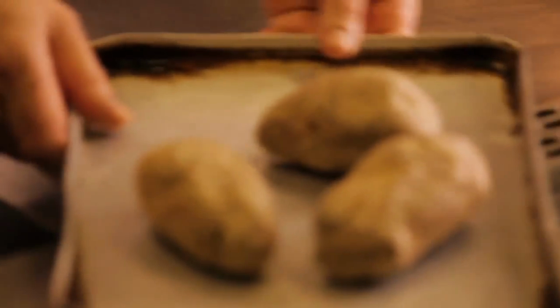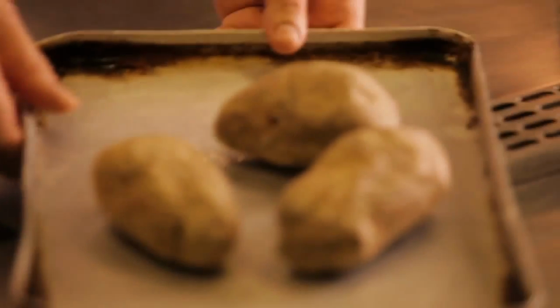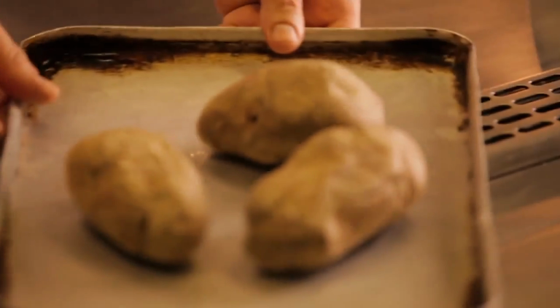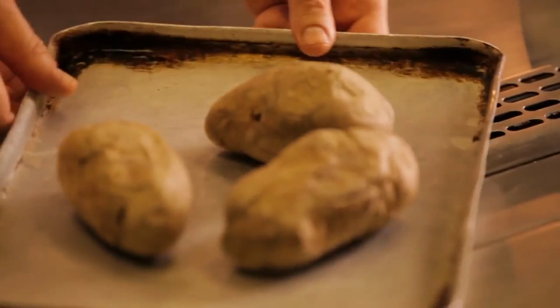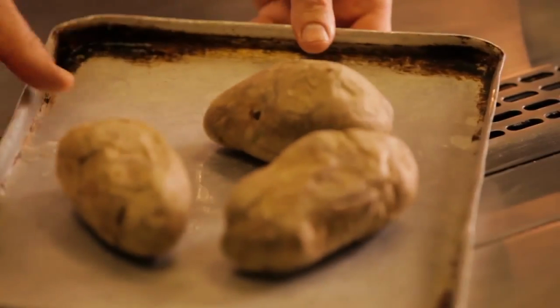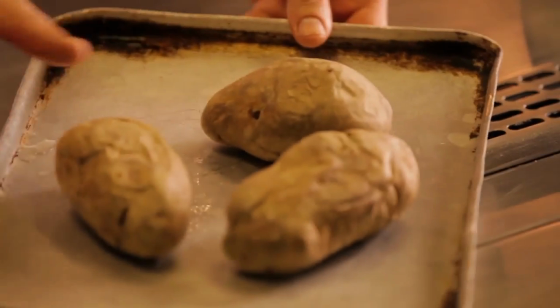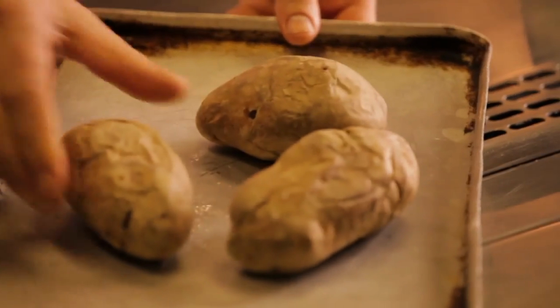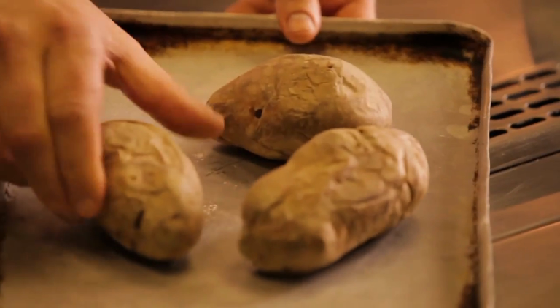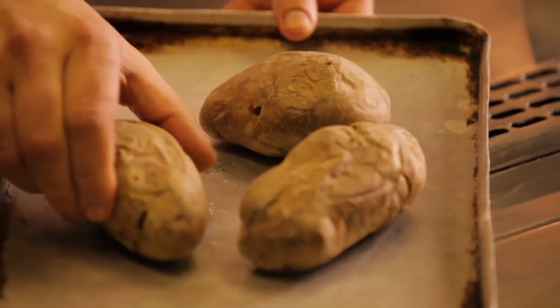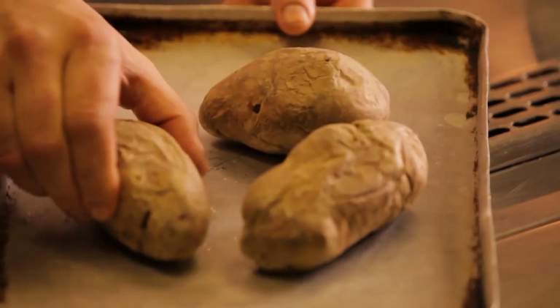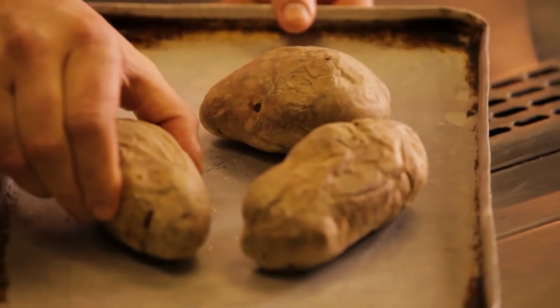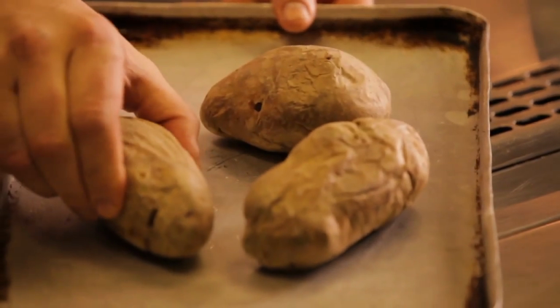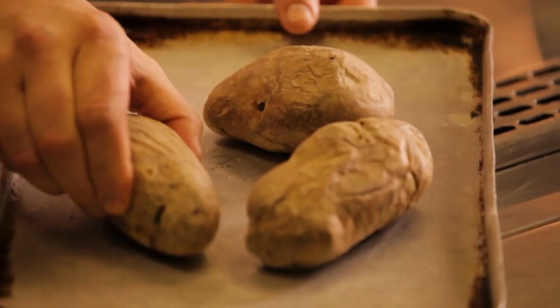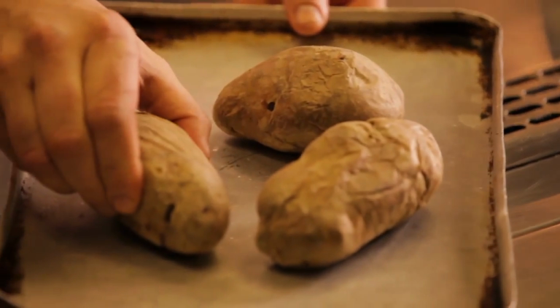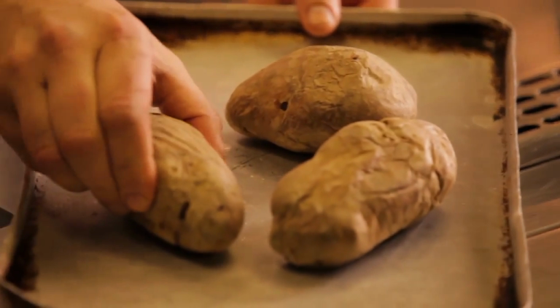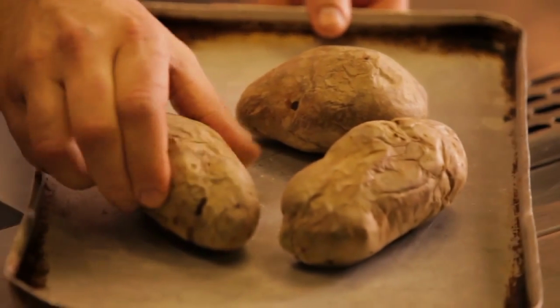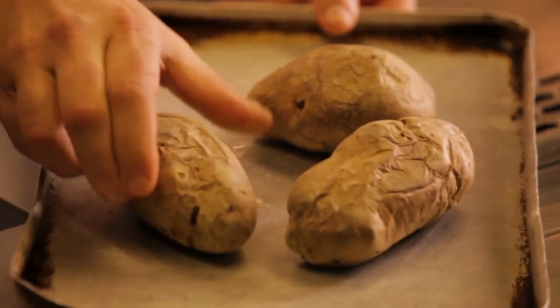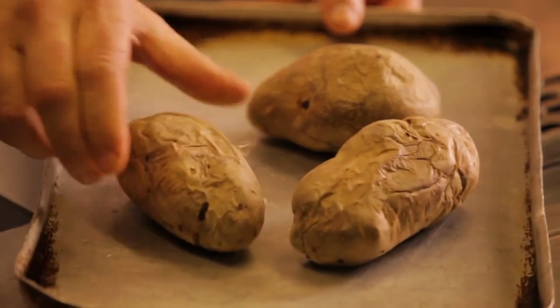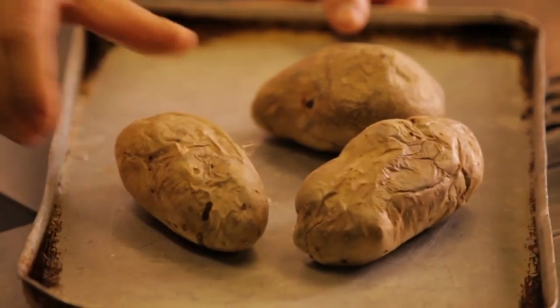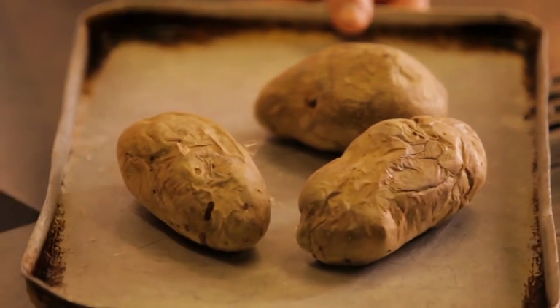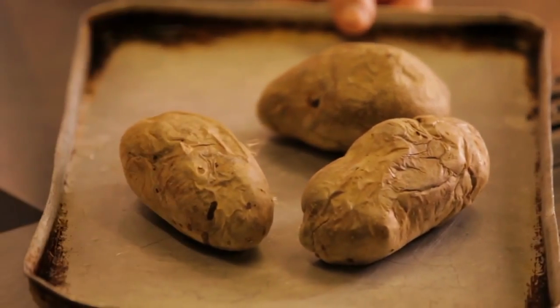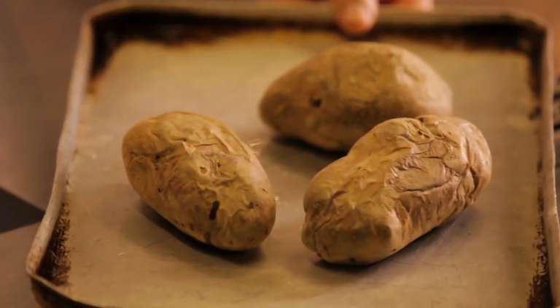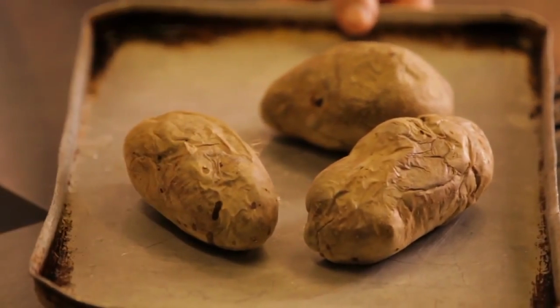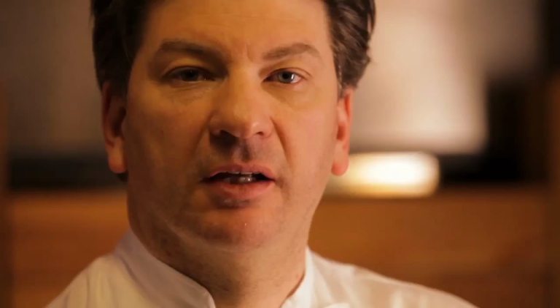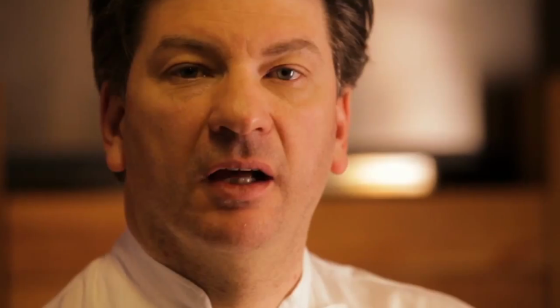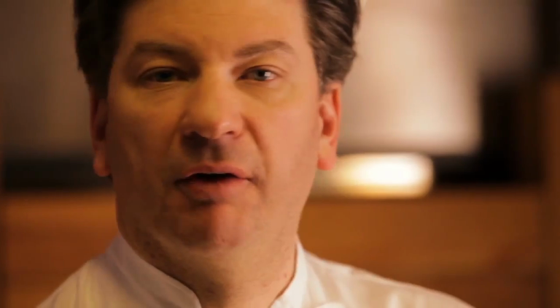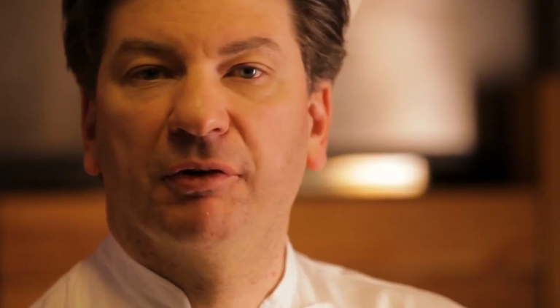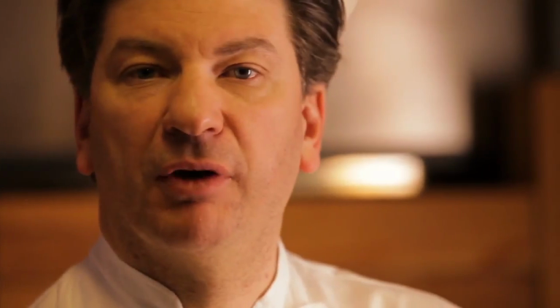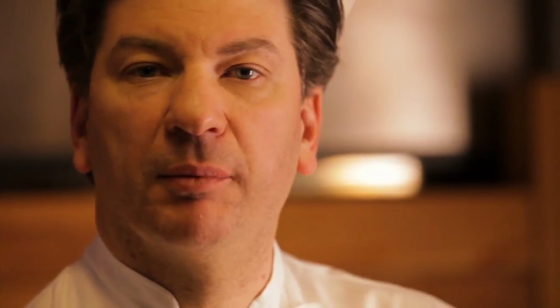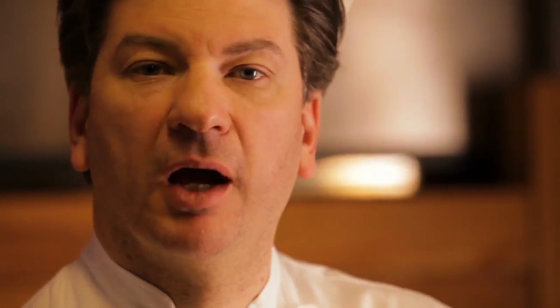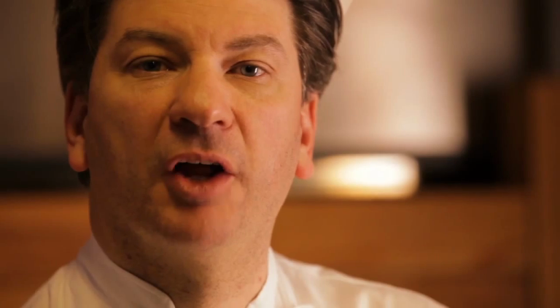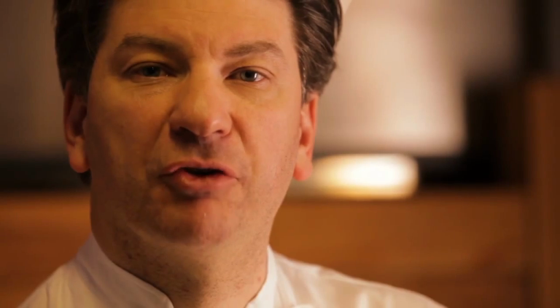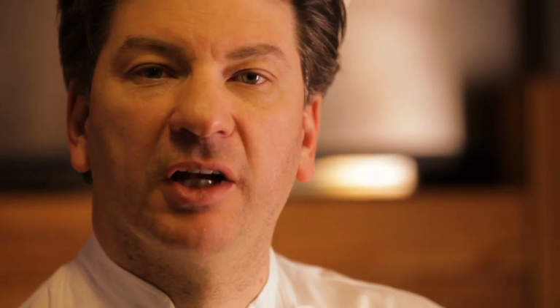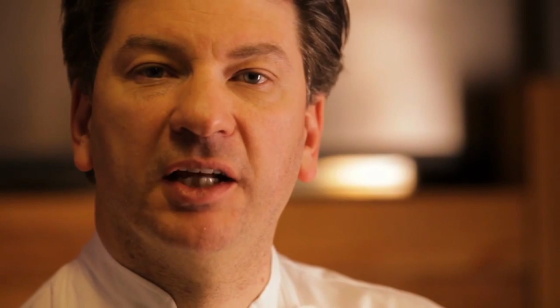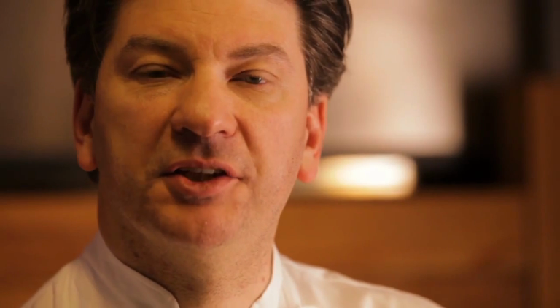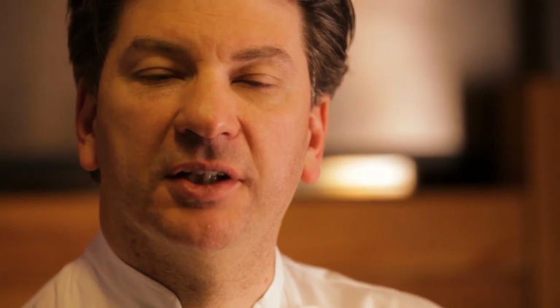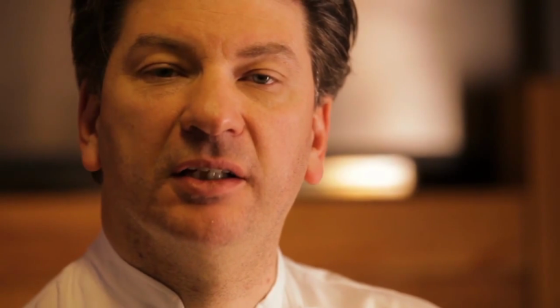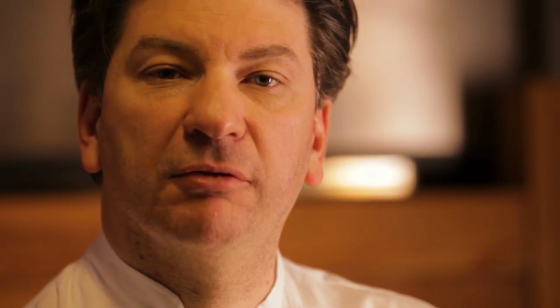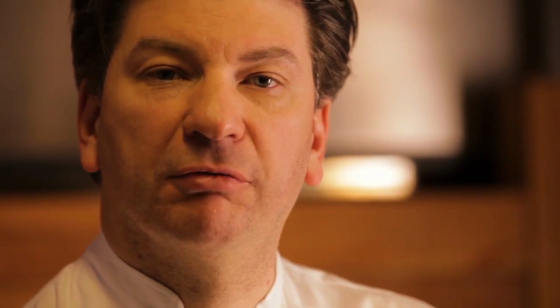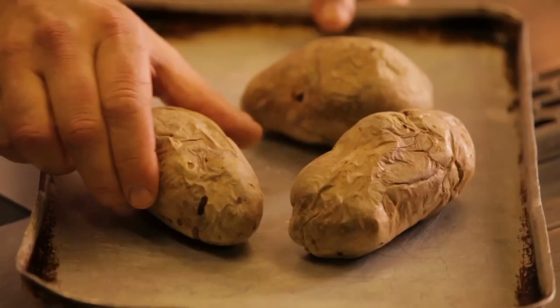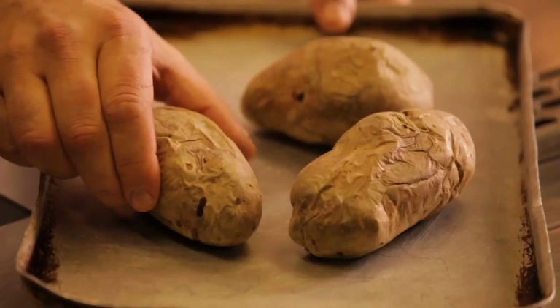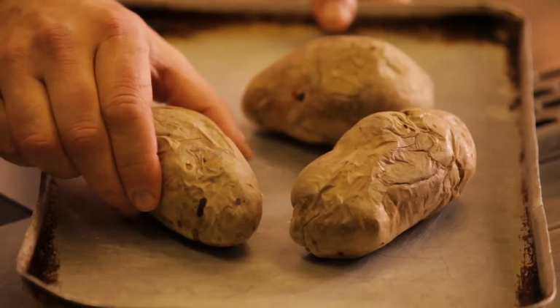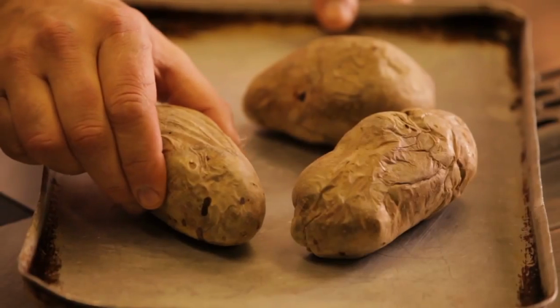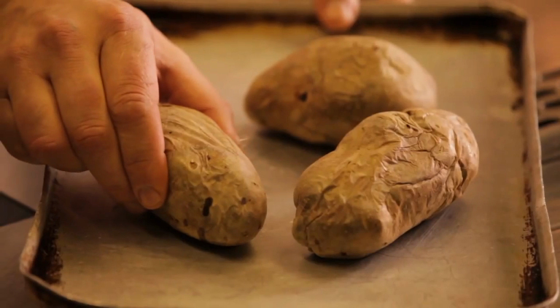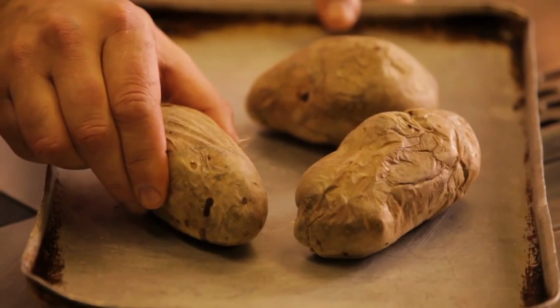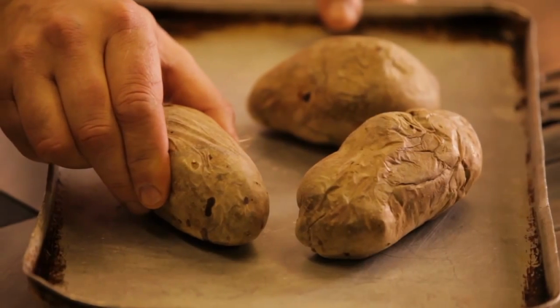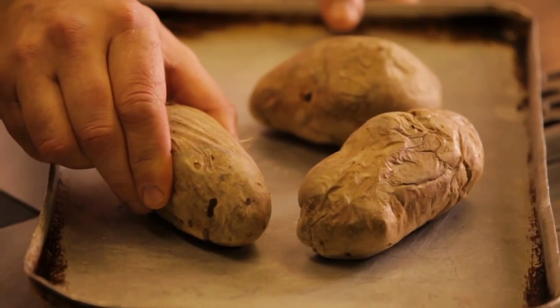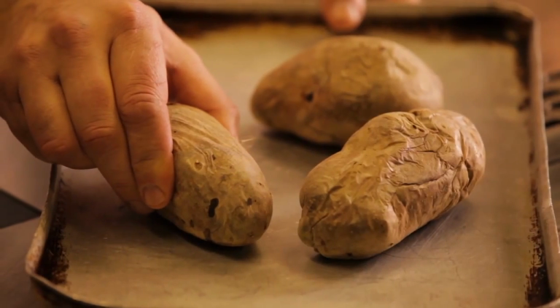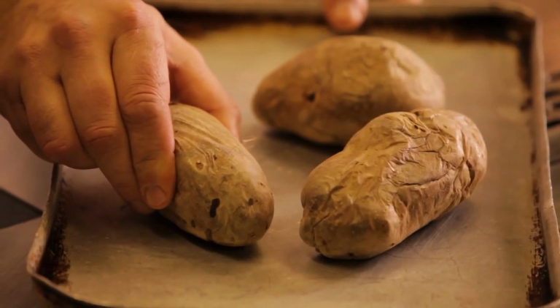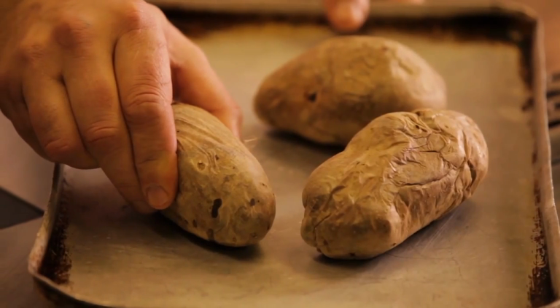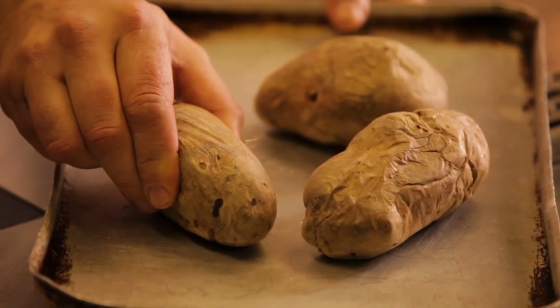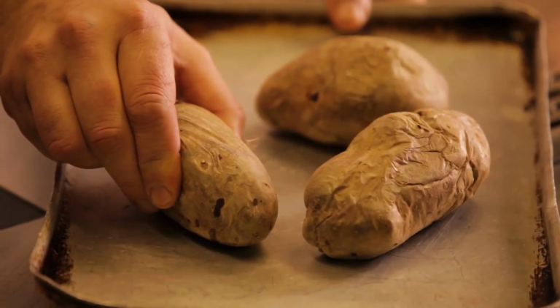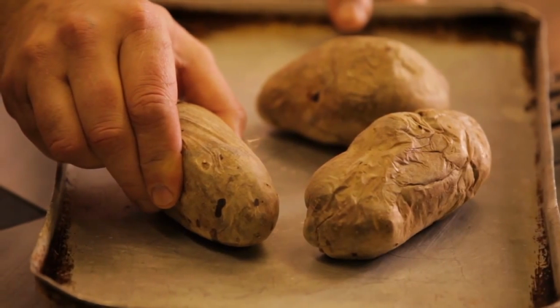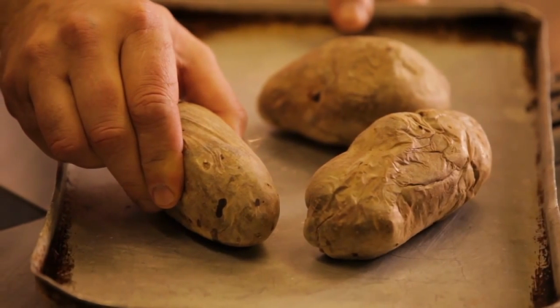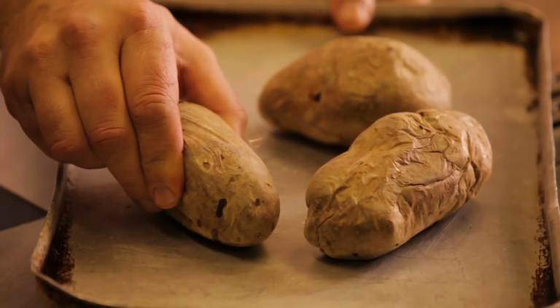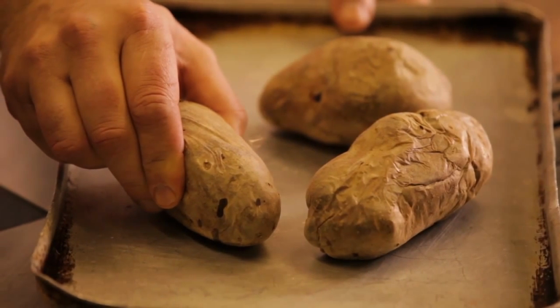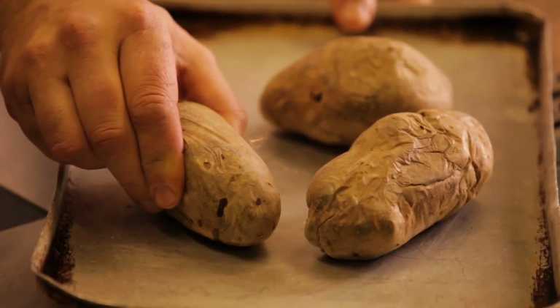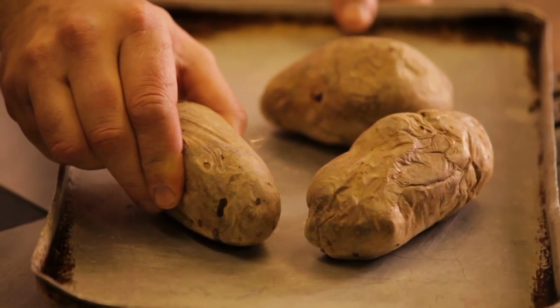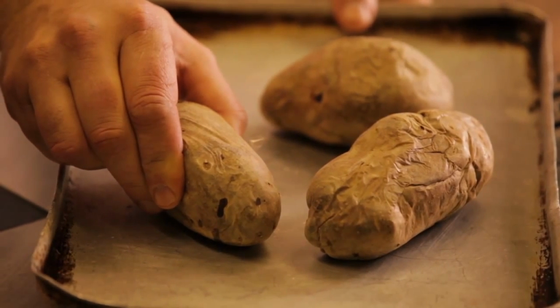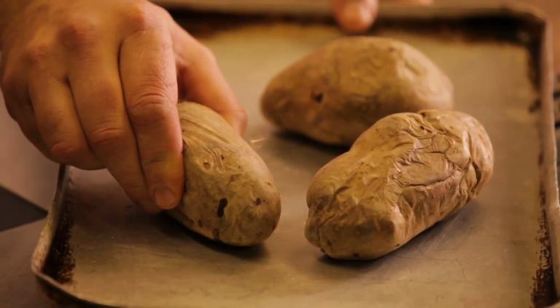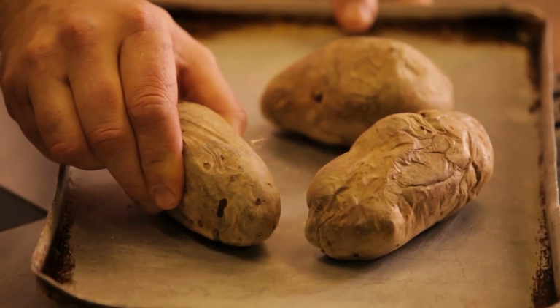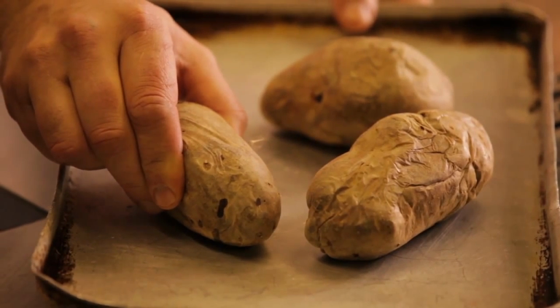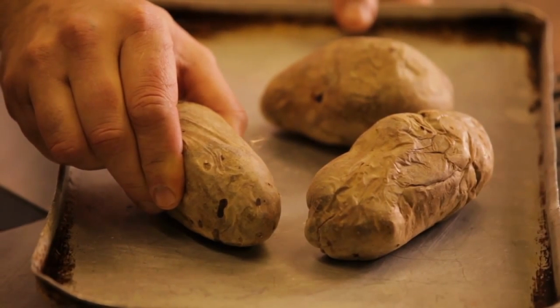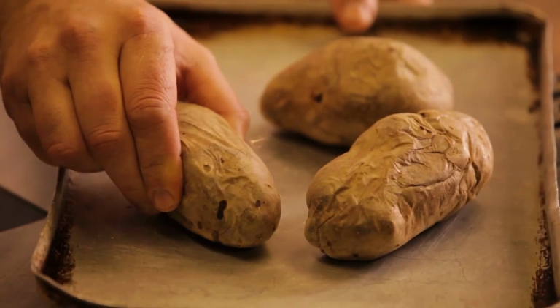So these are our desiree potatoes — just bake these in an oven at around 180 for about one hour and 15 minutes until soft.